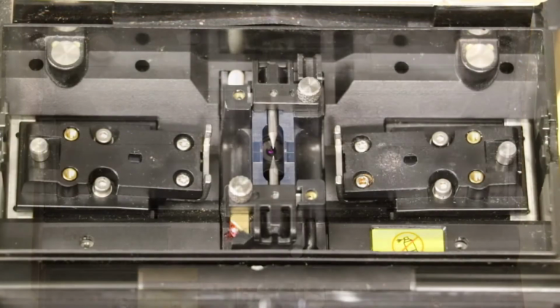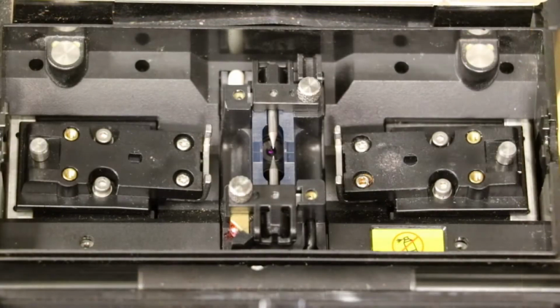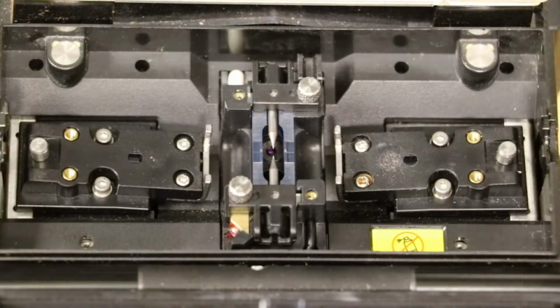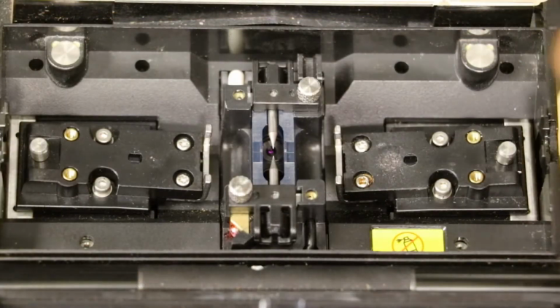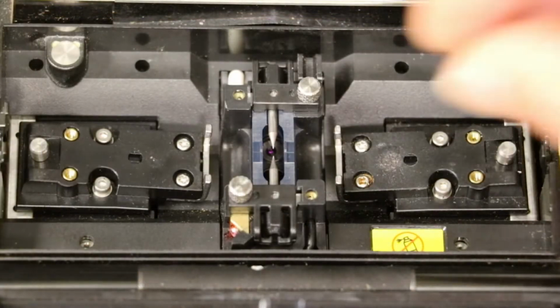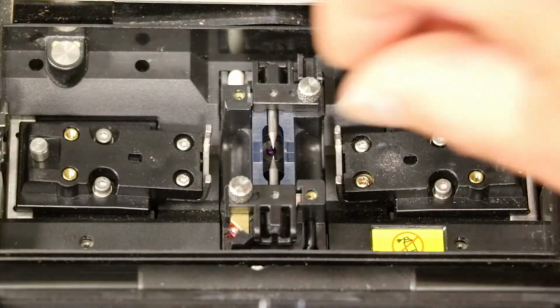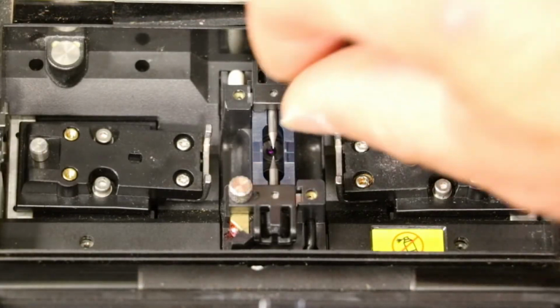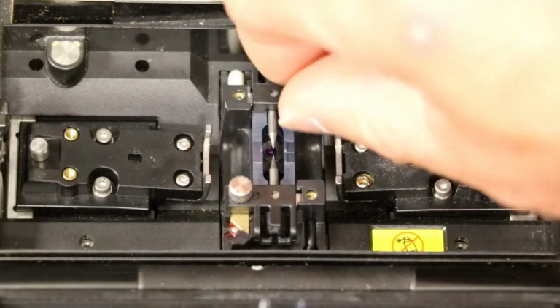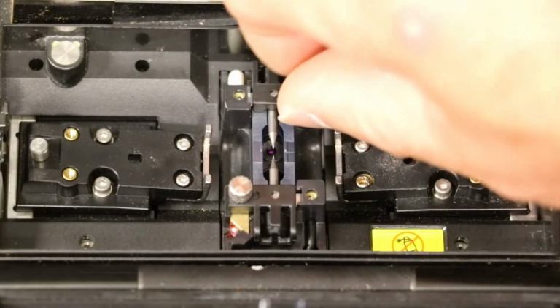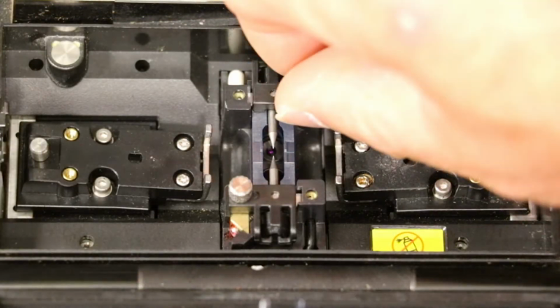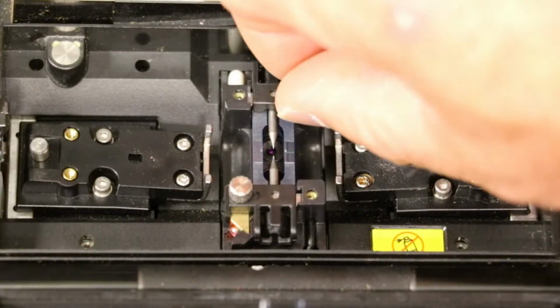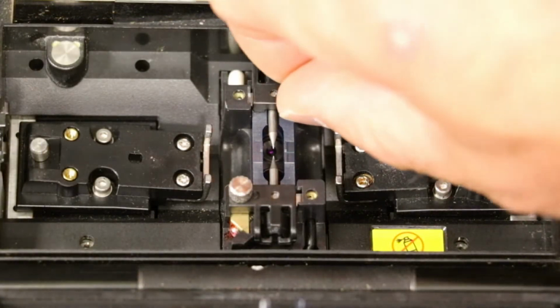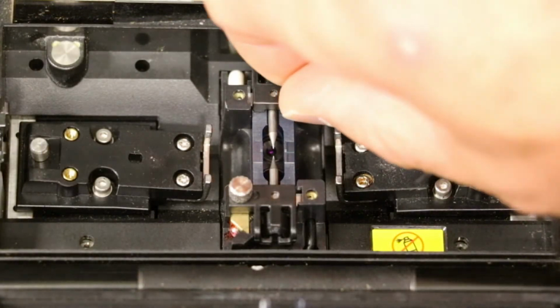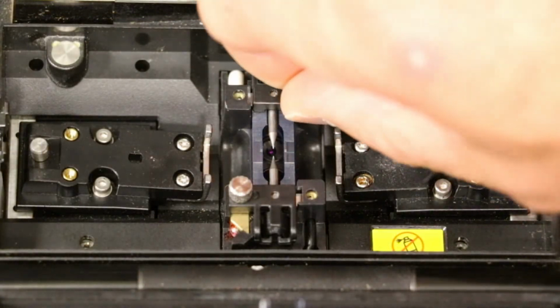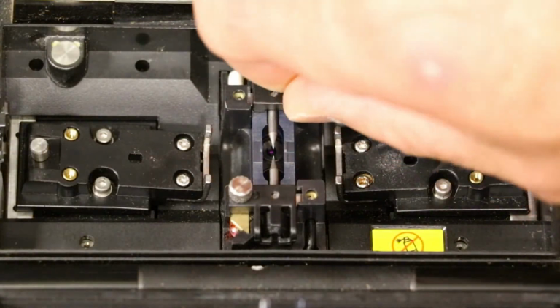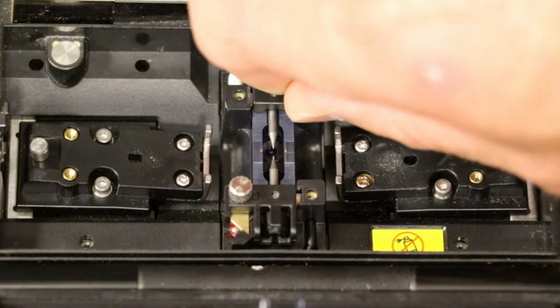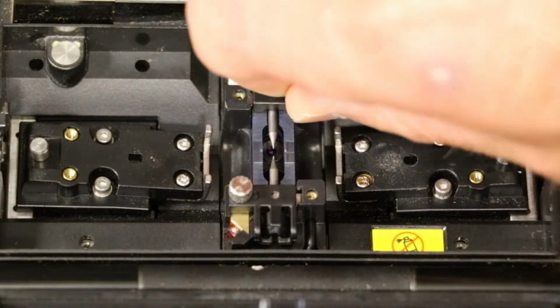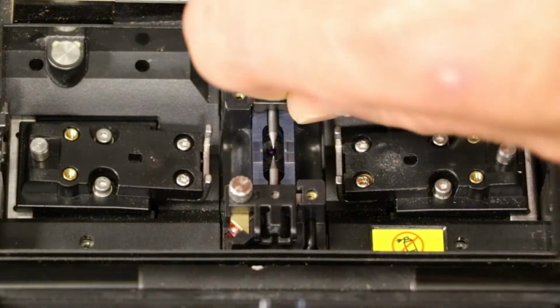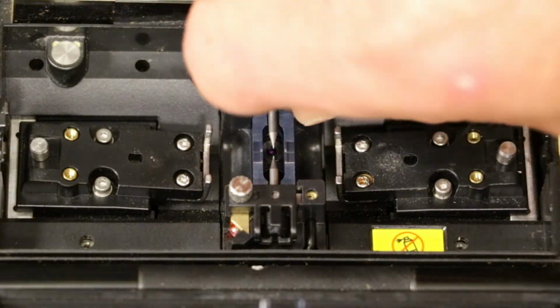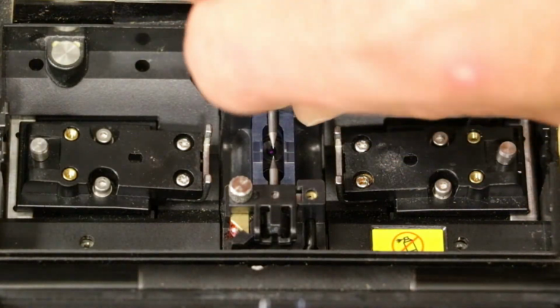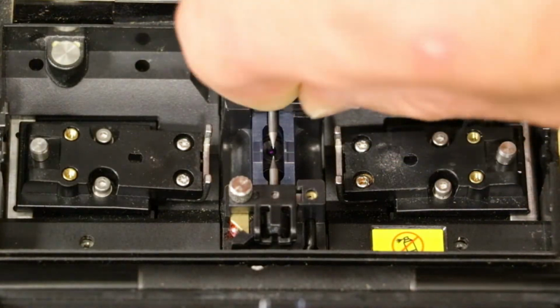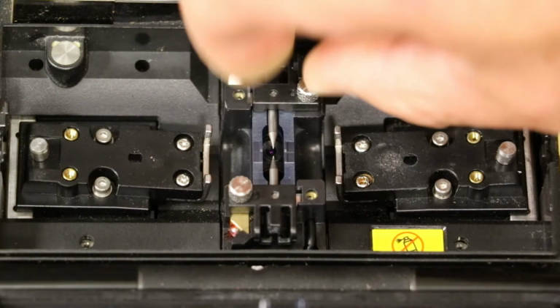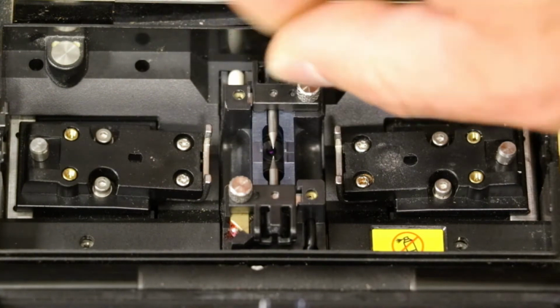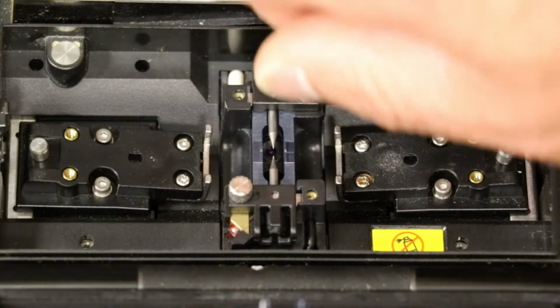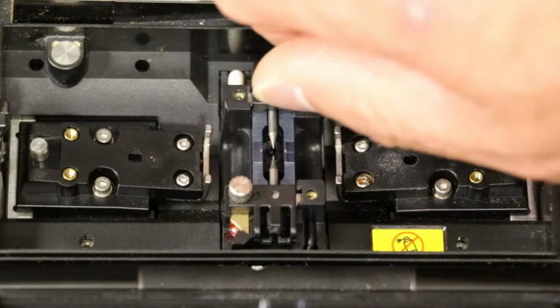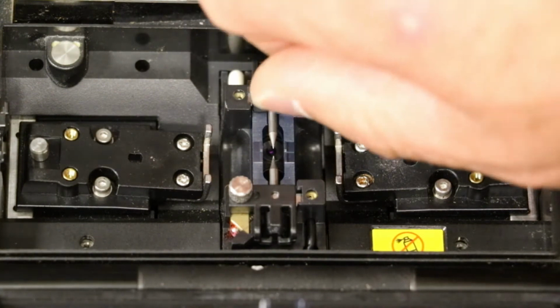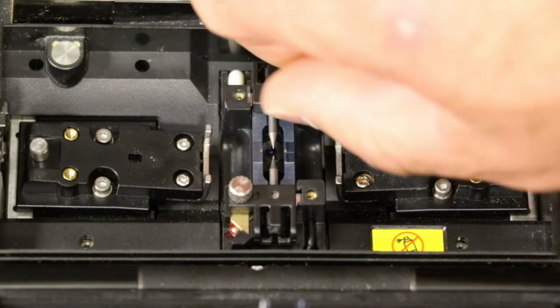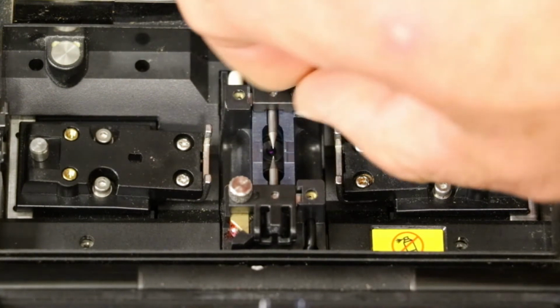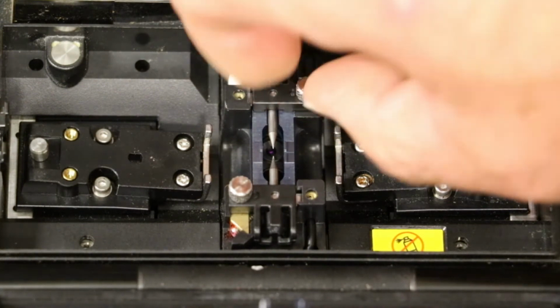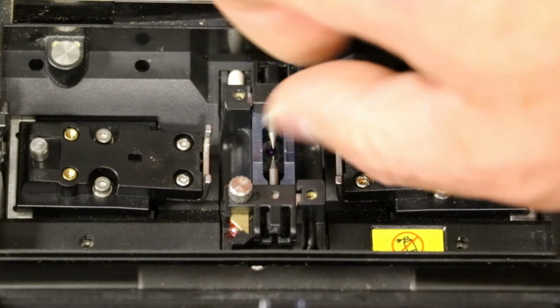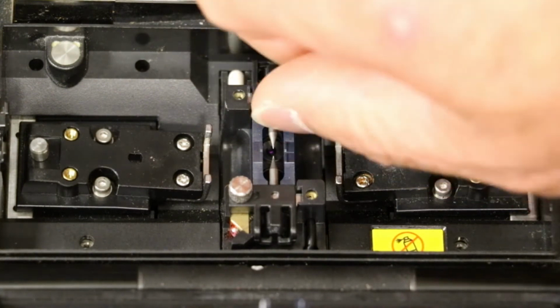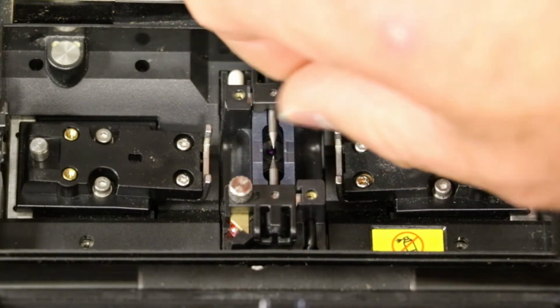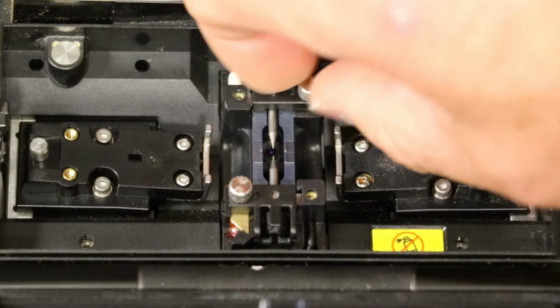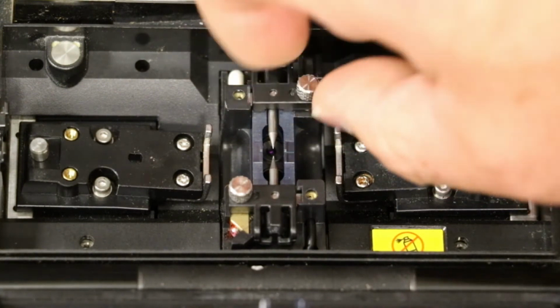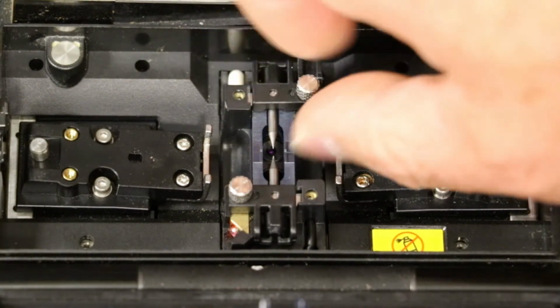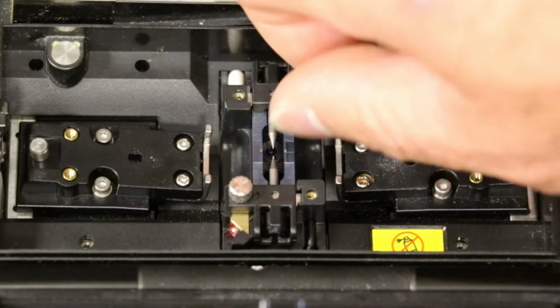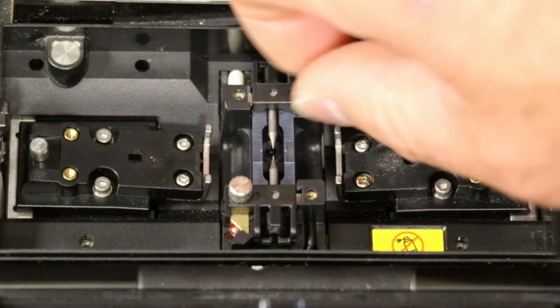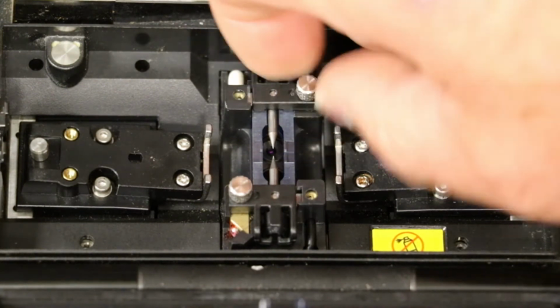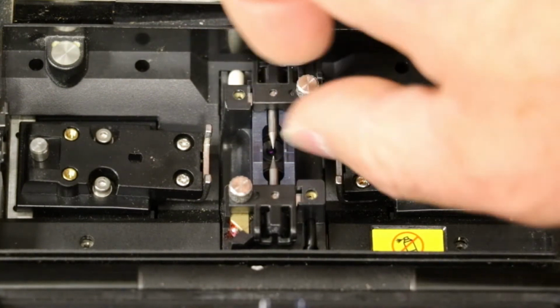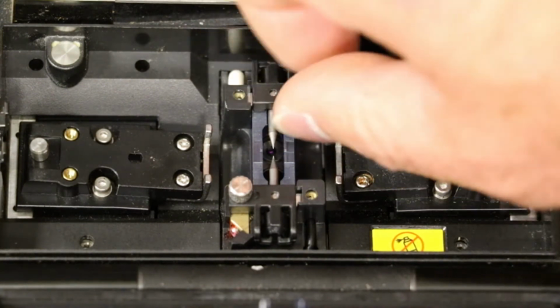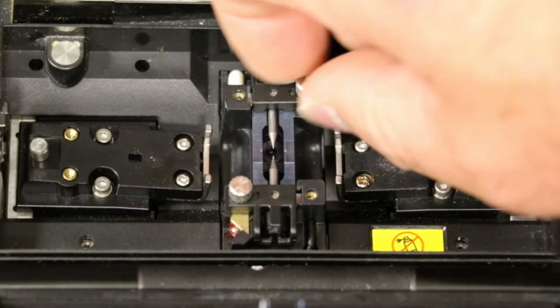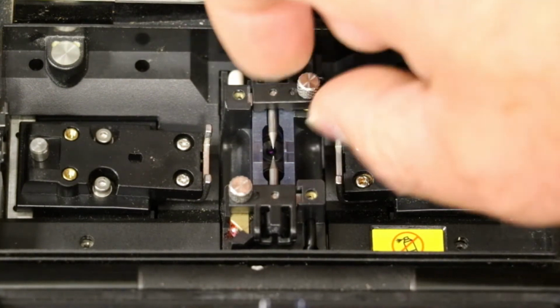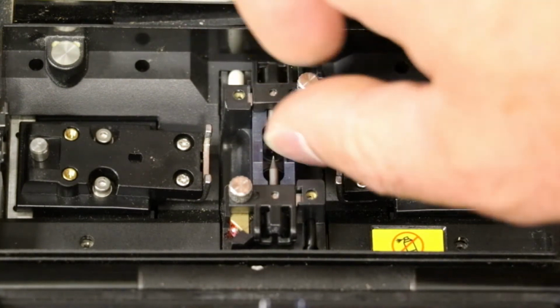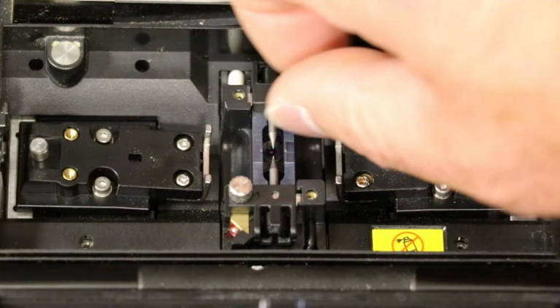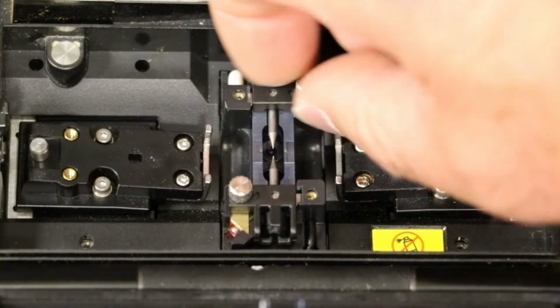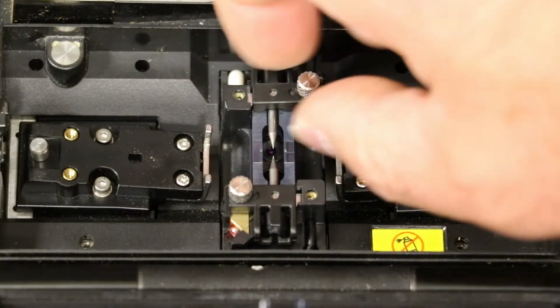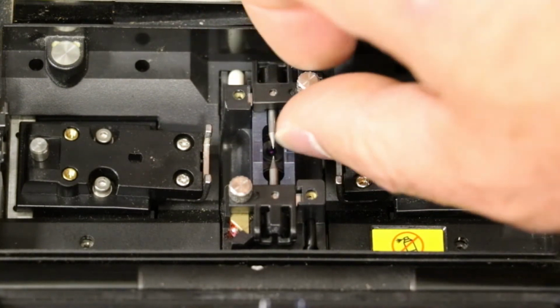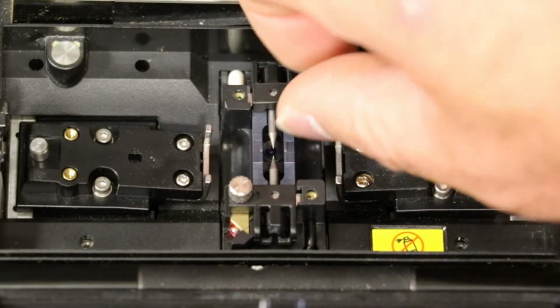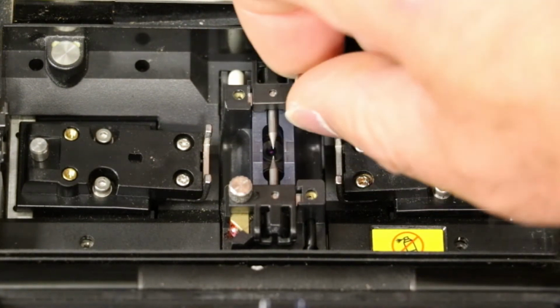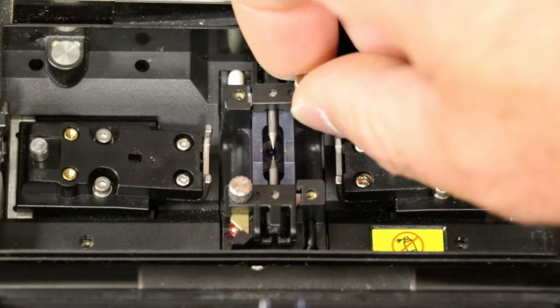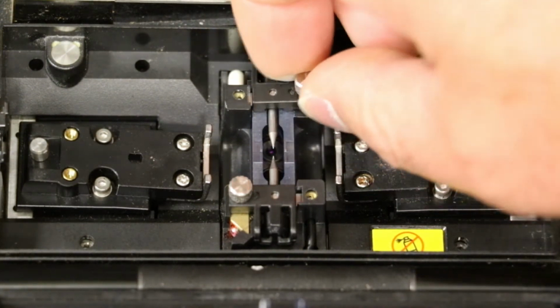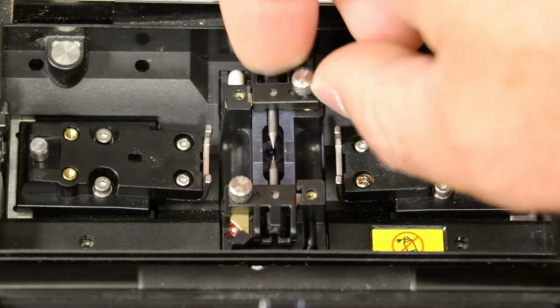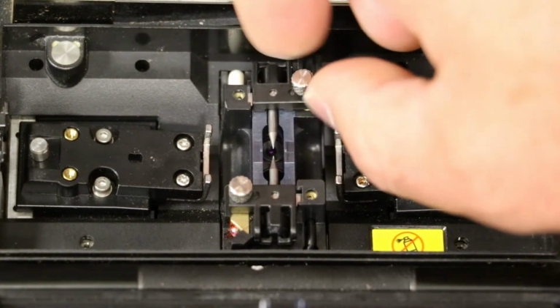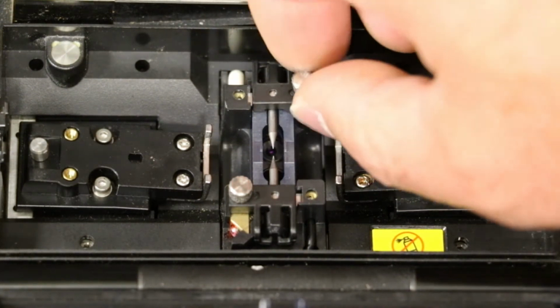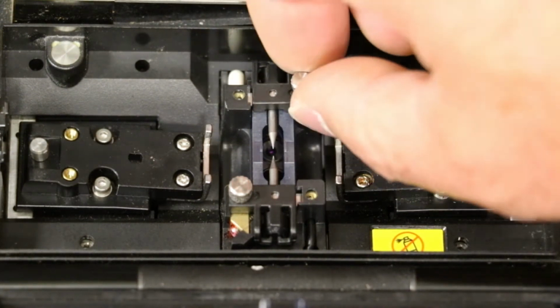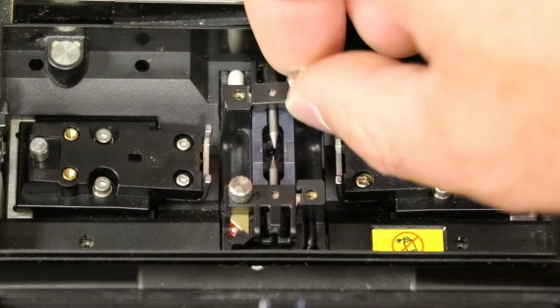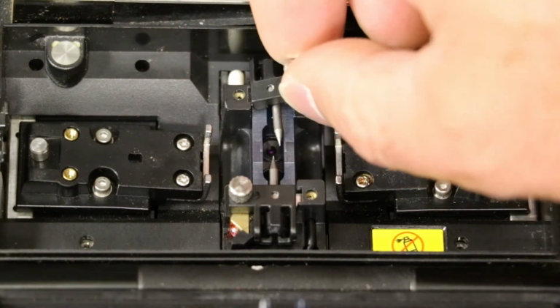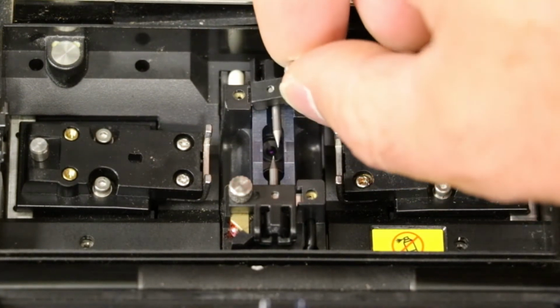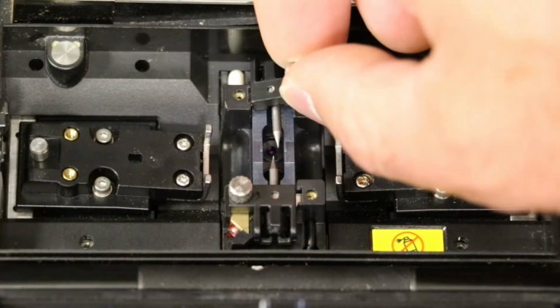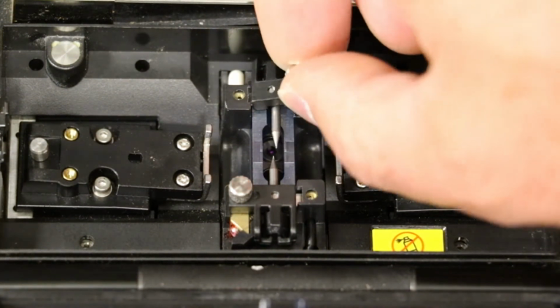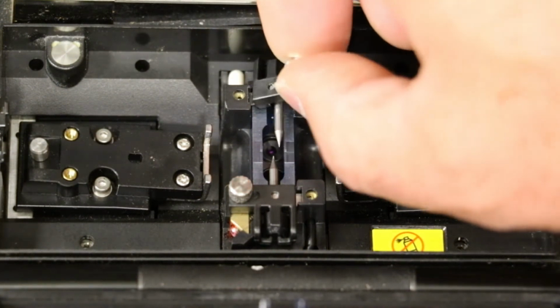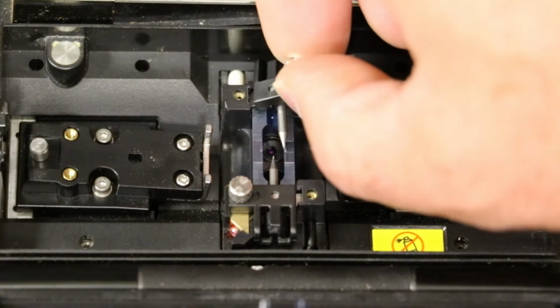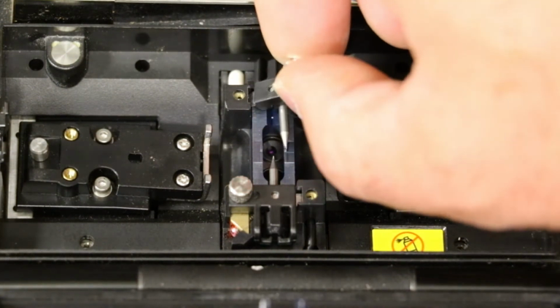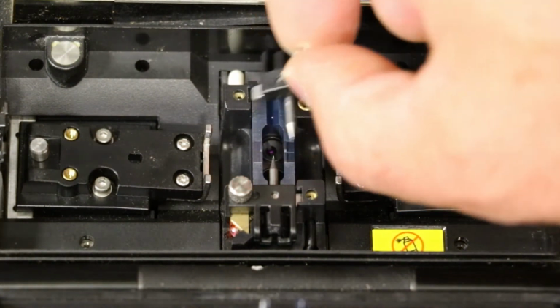Remove the electrodes by unscrewing the holding plate thumb screws, then remove the electrodes with the electrode holding plates.